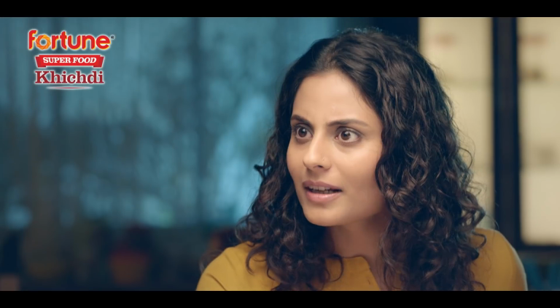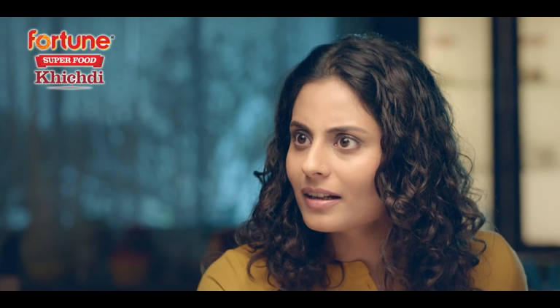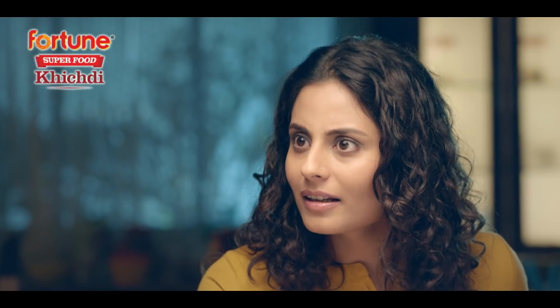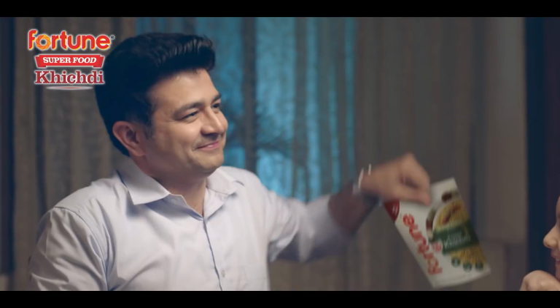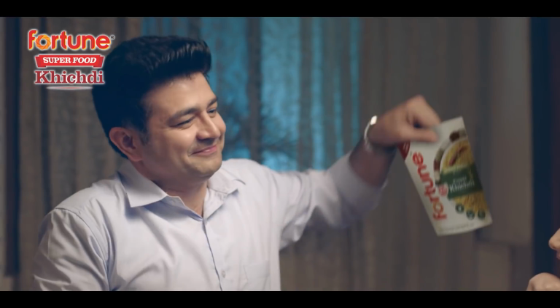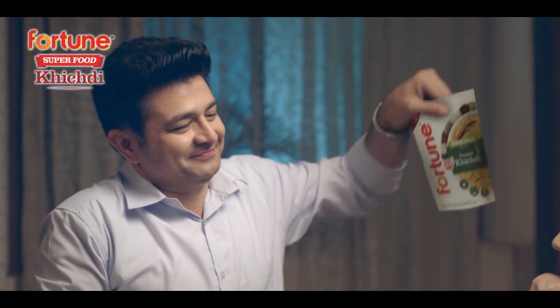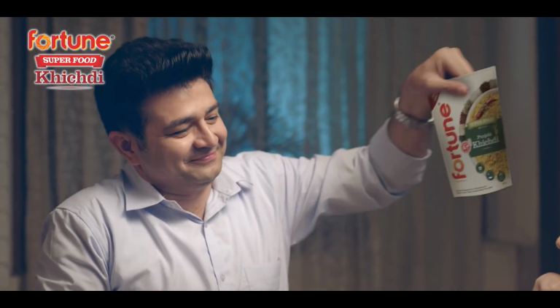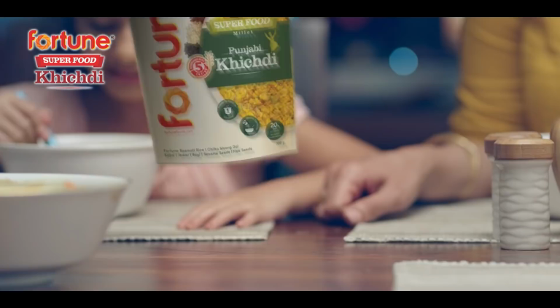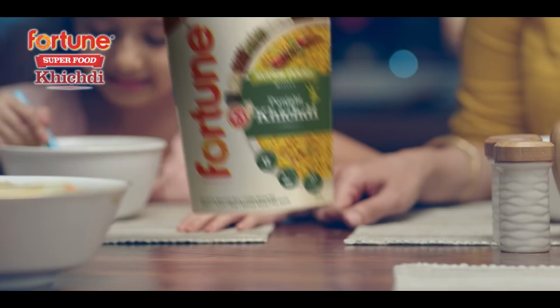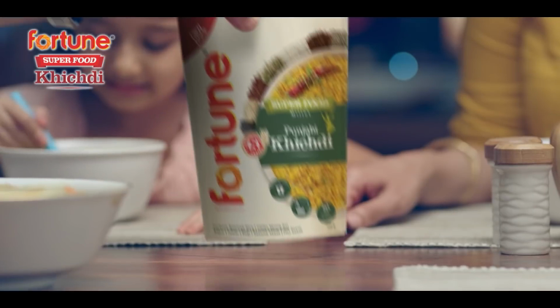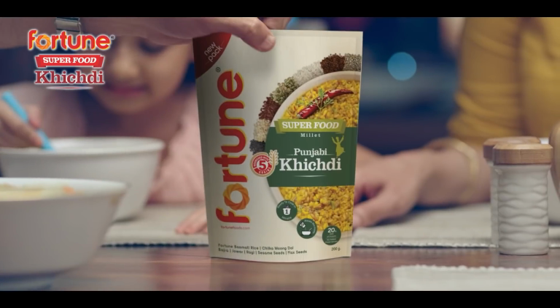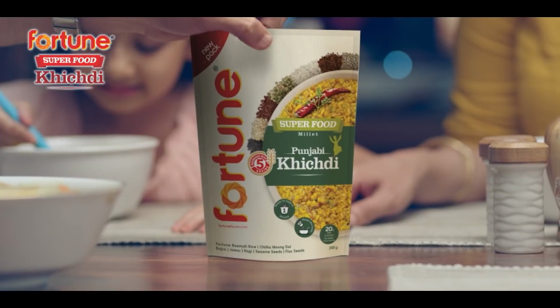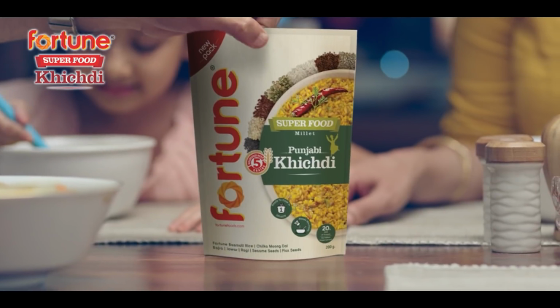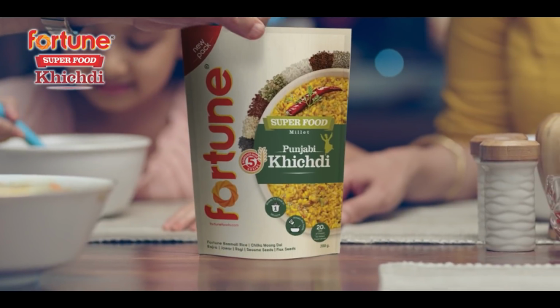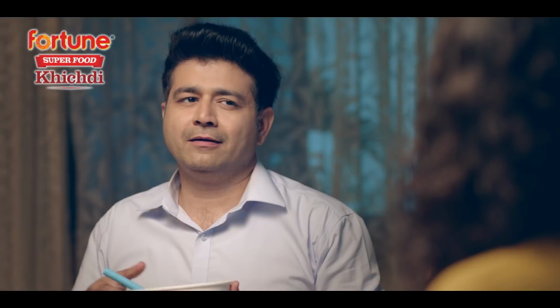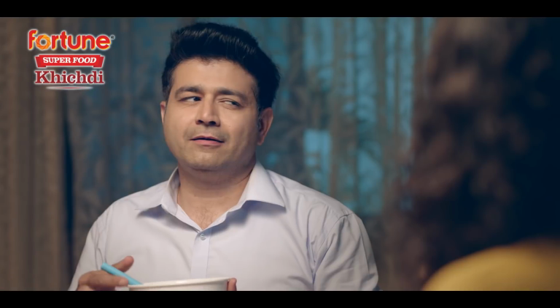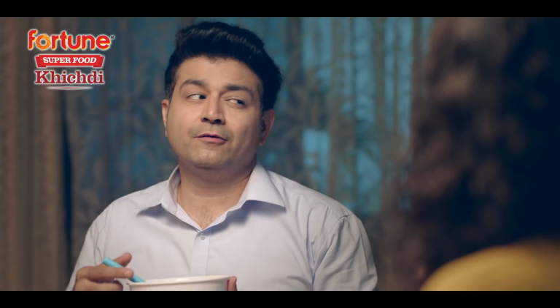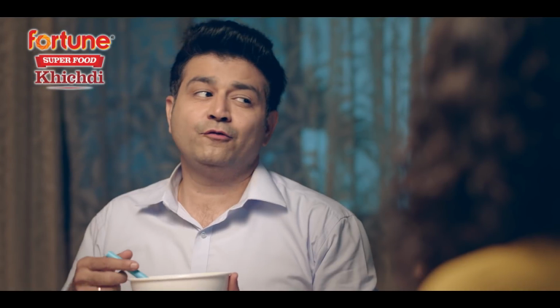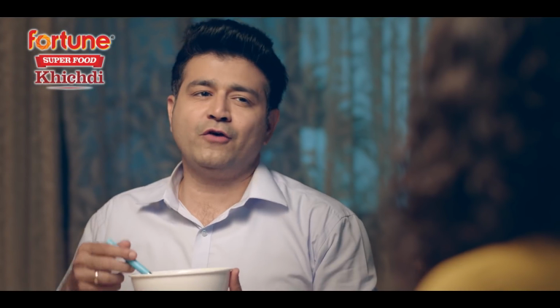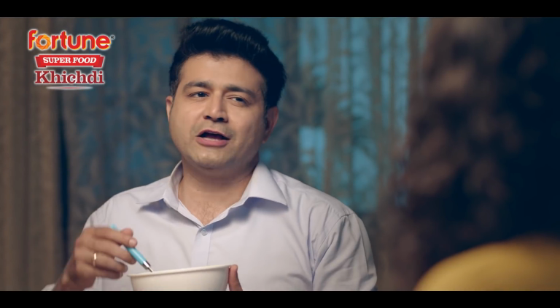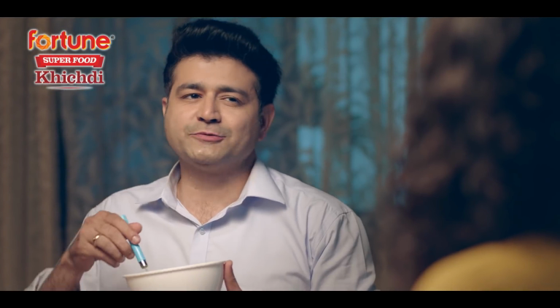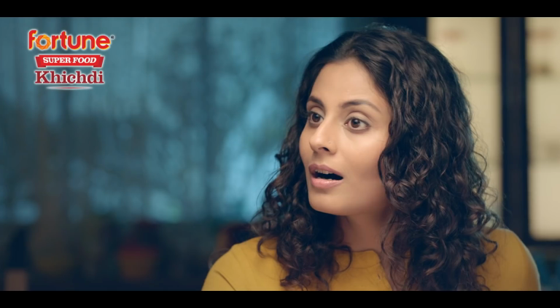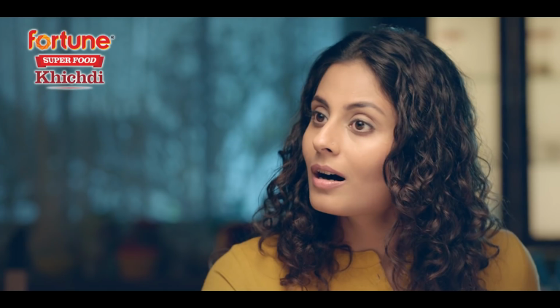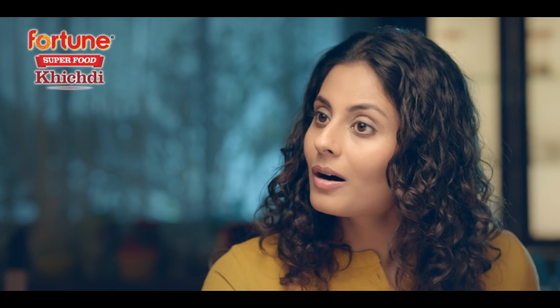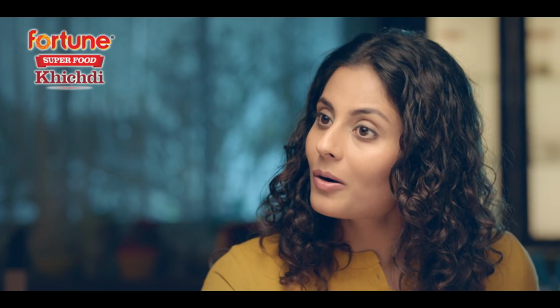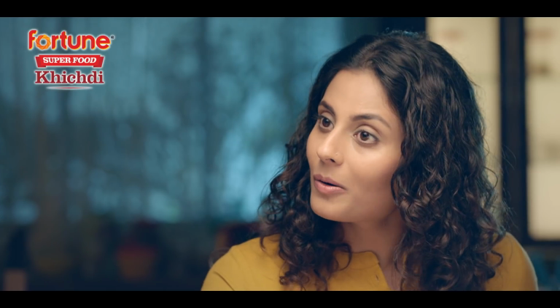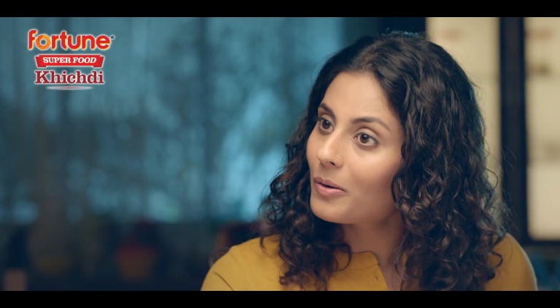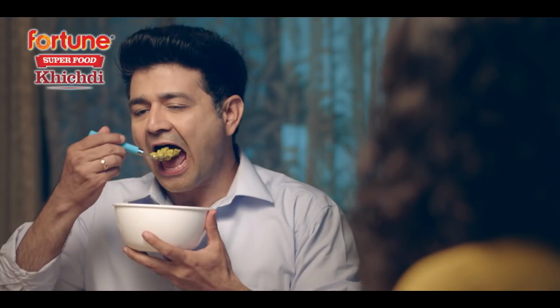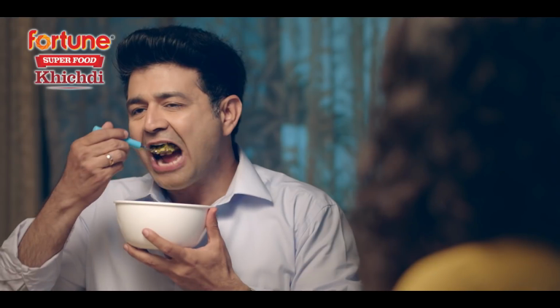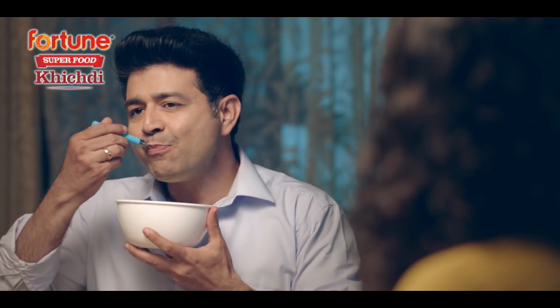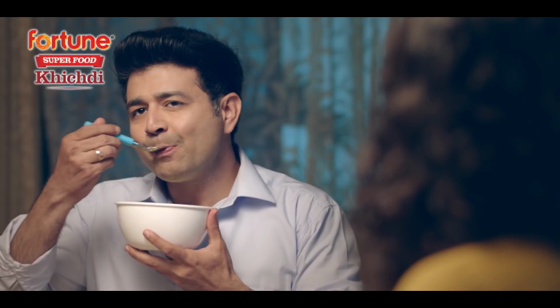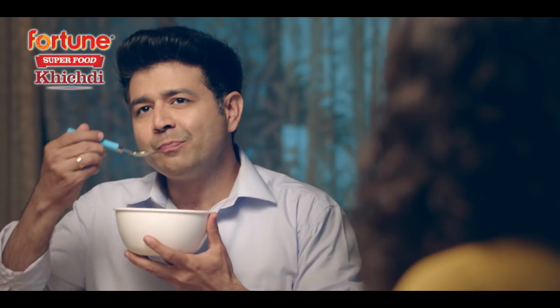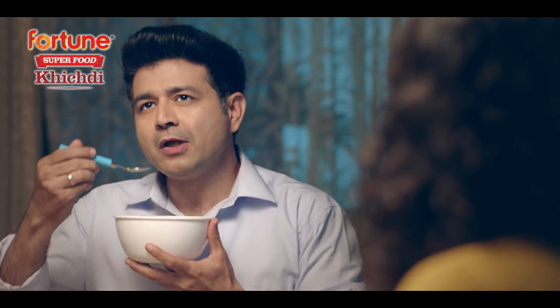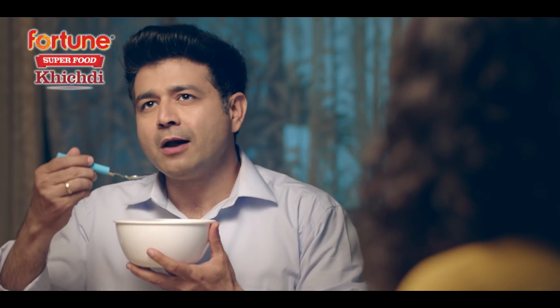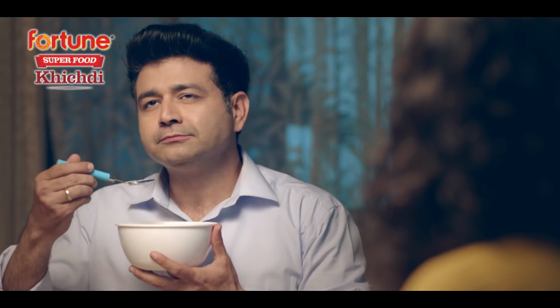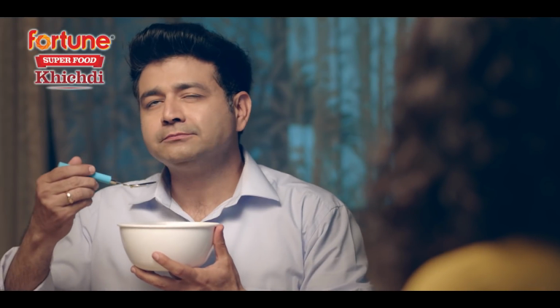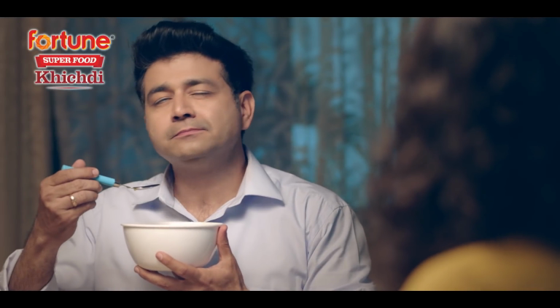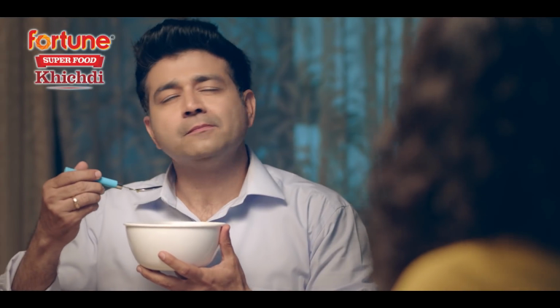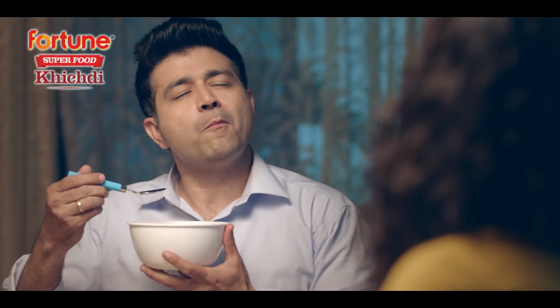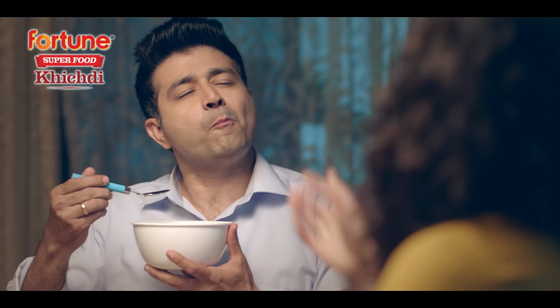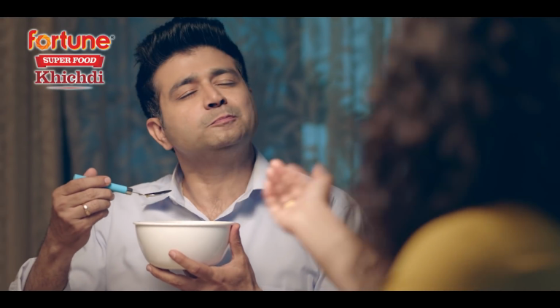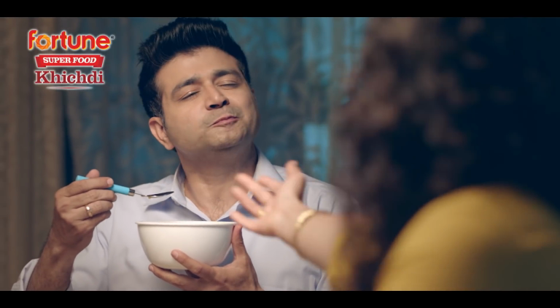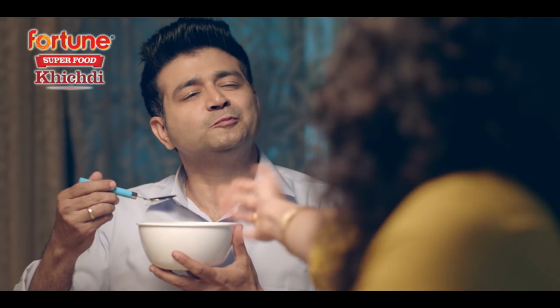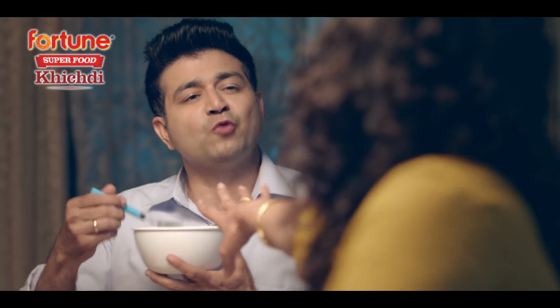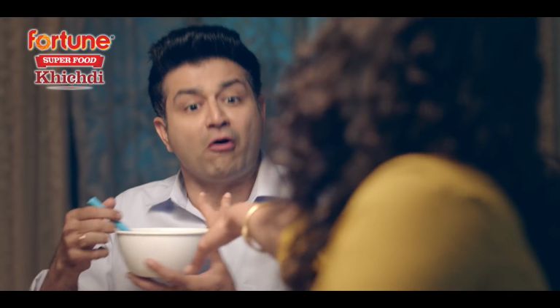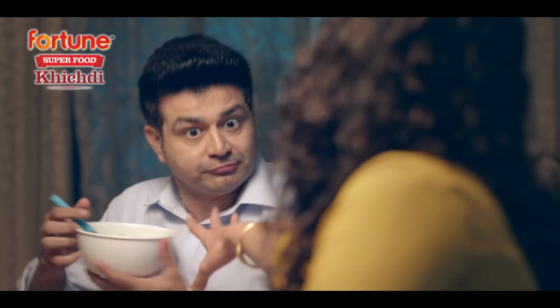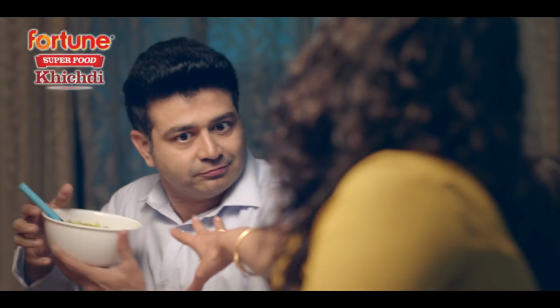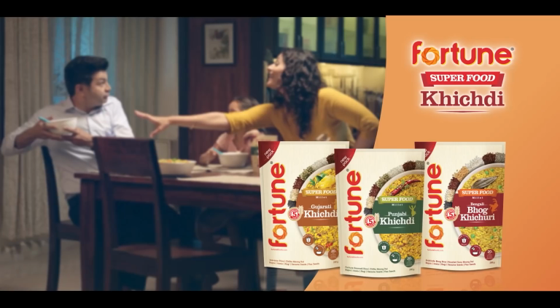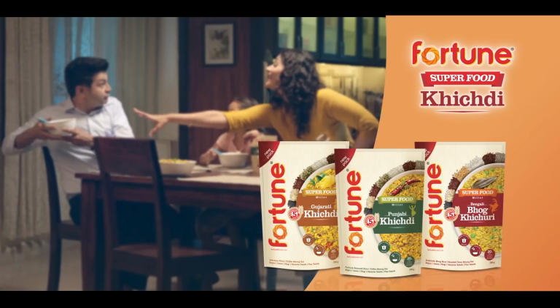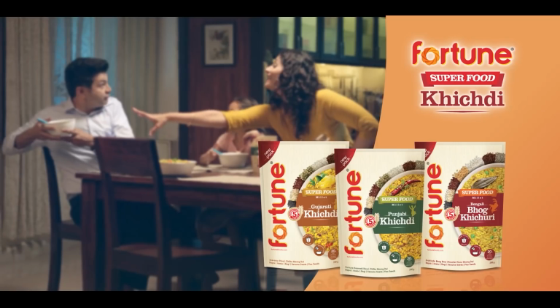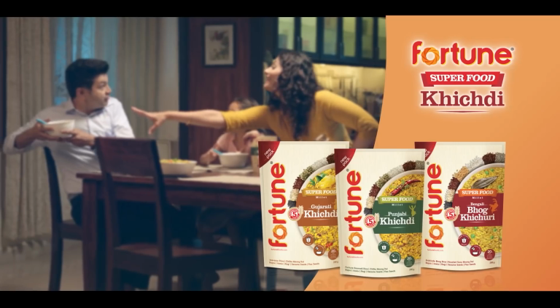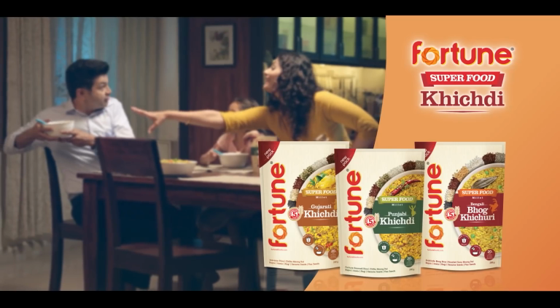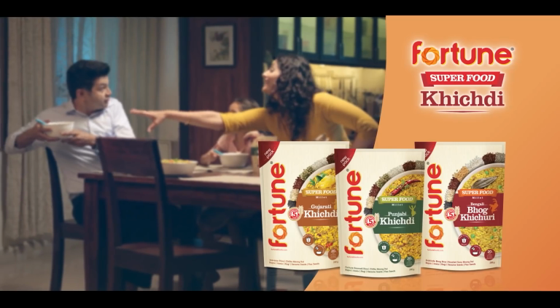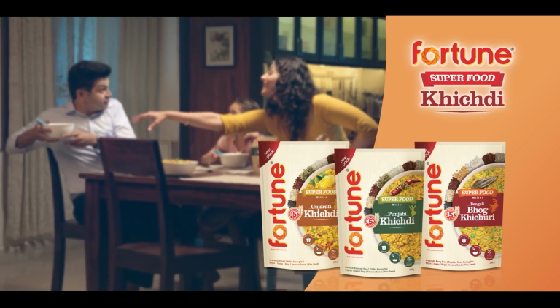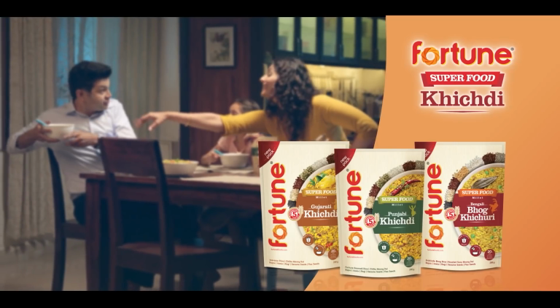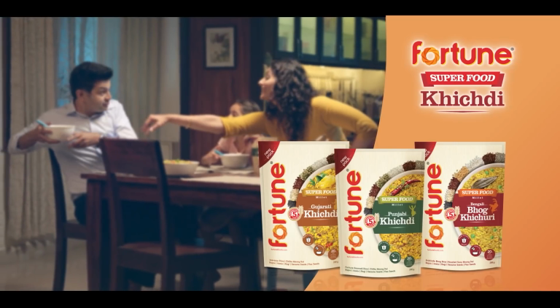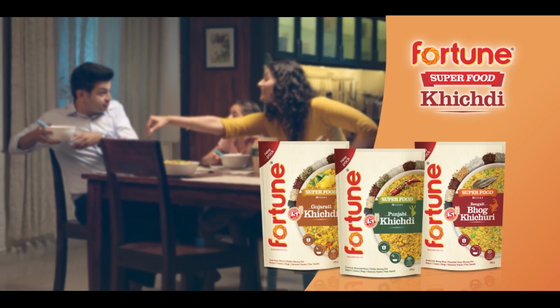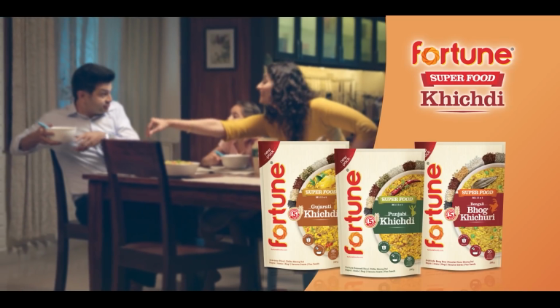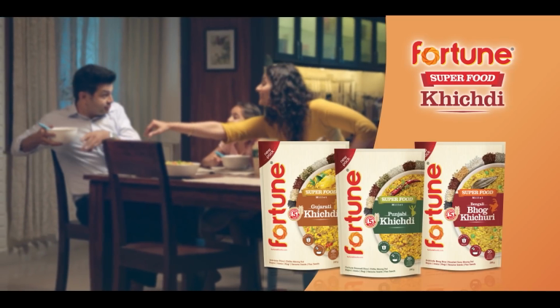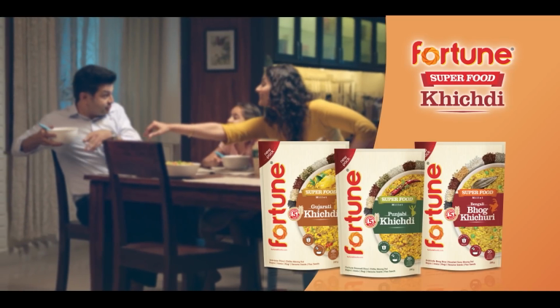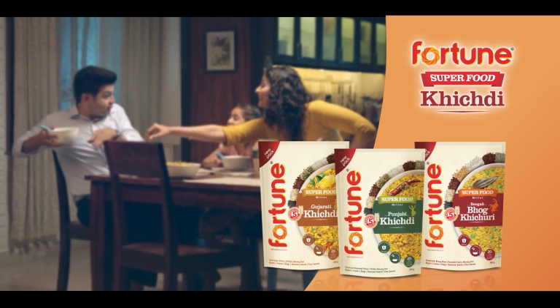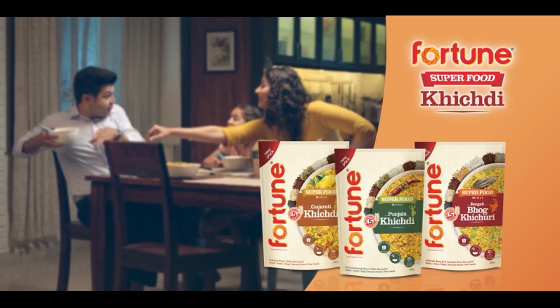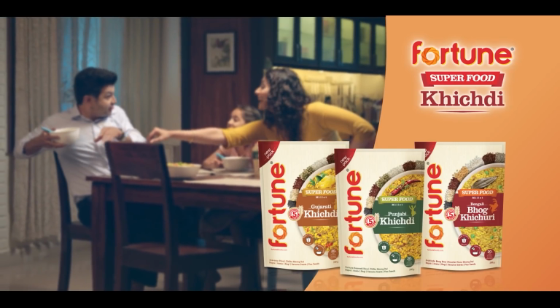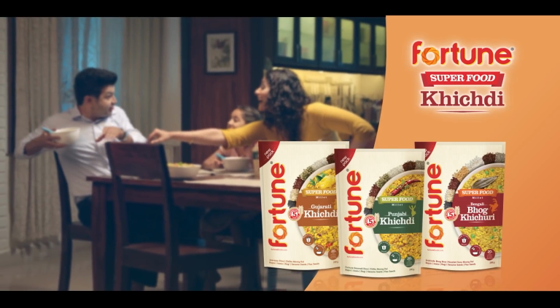For me? Simple too. Fast too. Fortune is superfood kitchen — super healthy, super tasty, super fast.